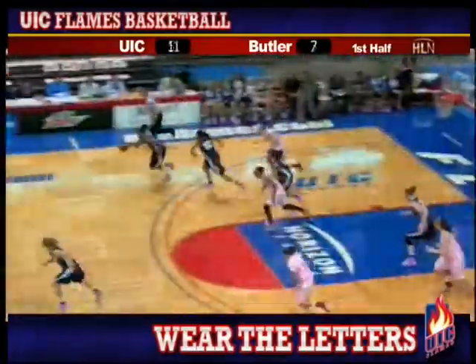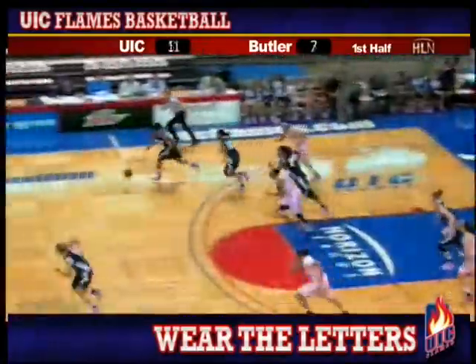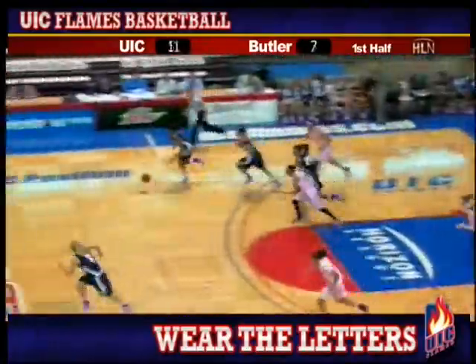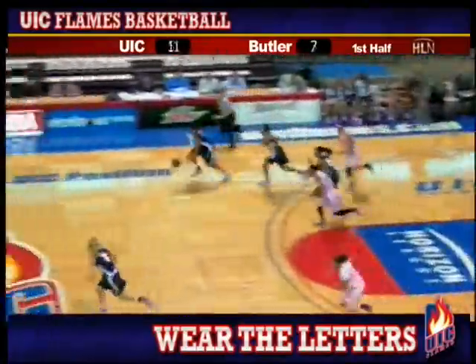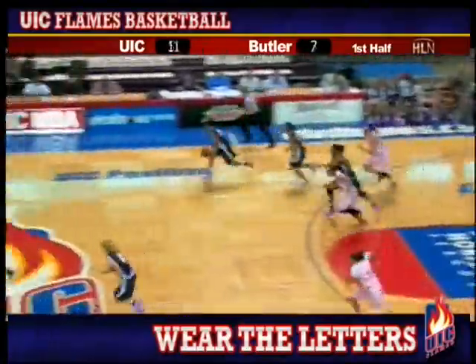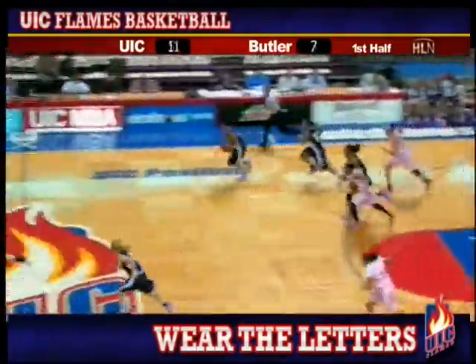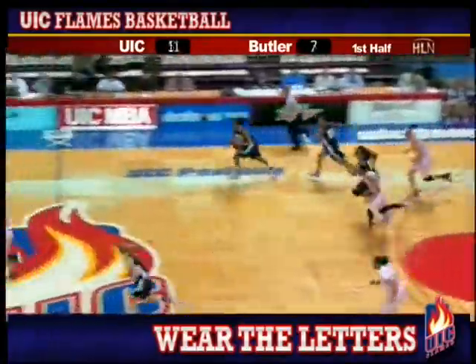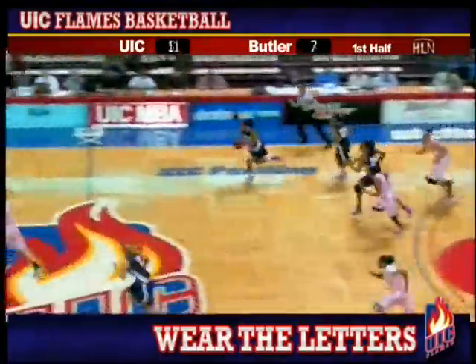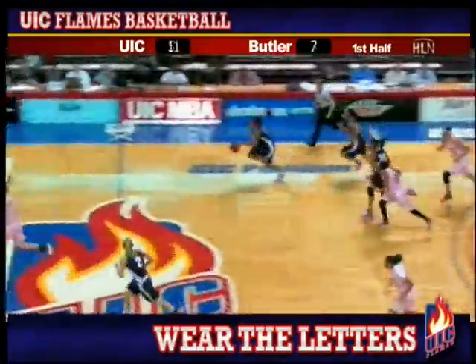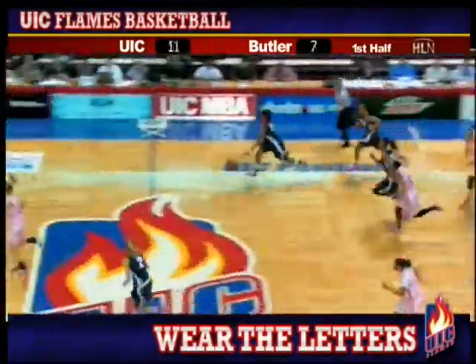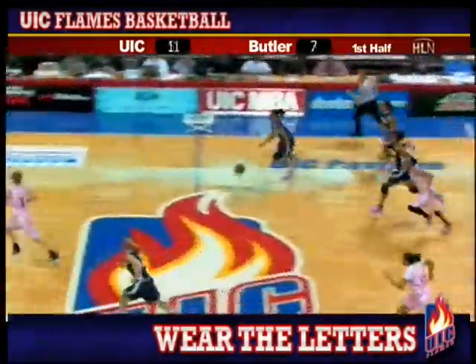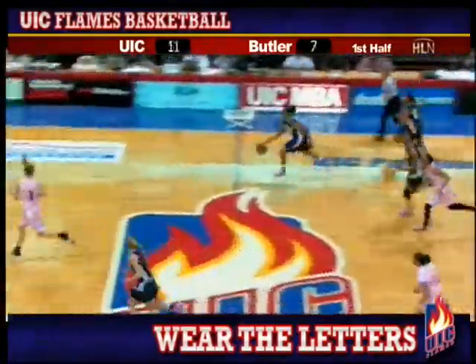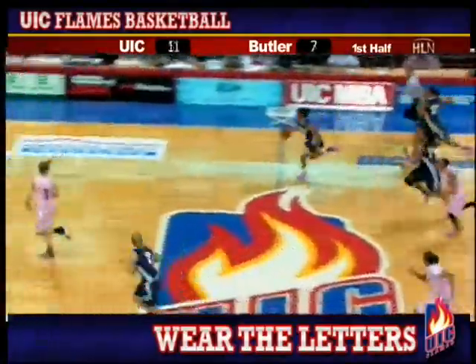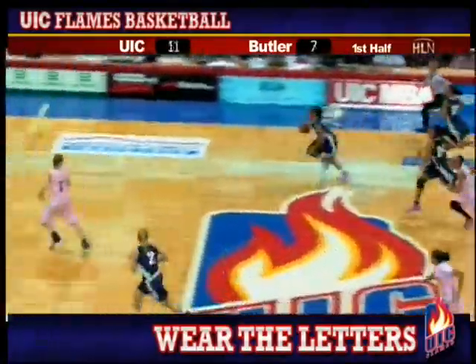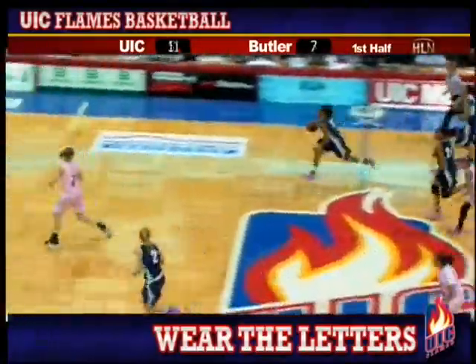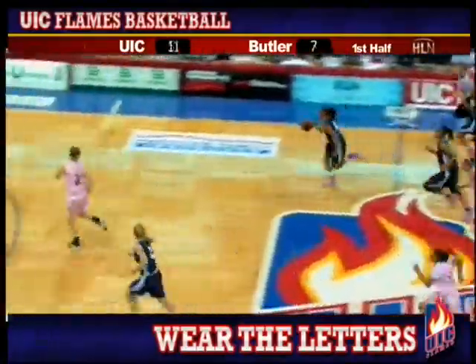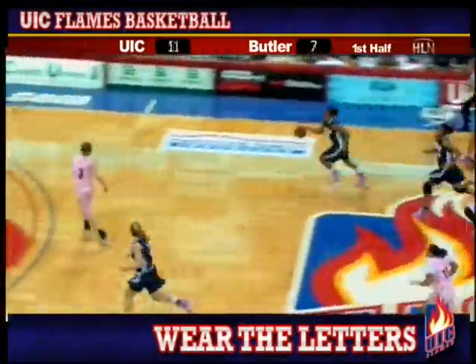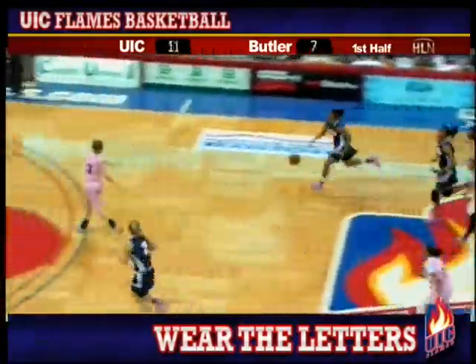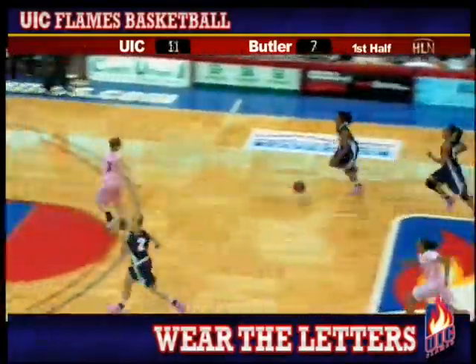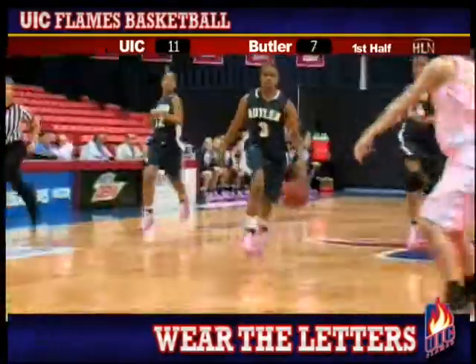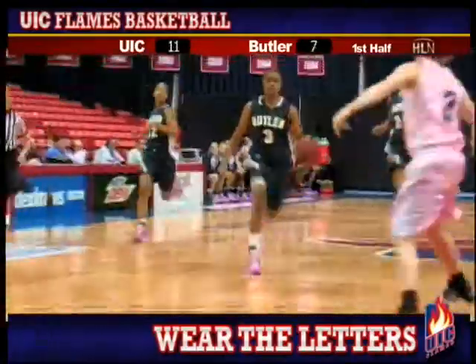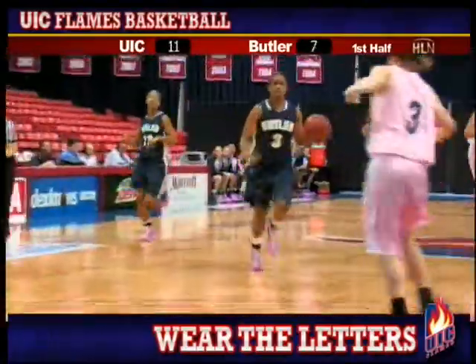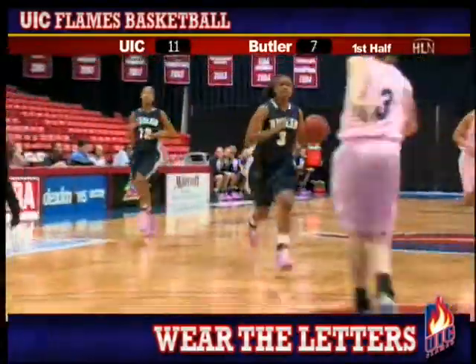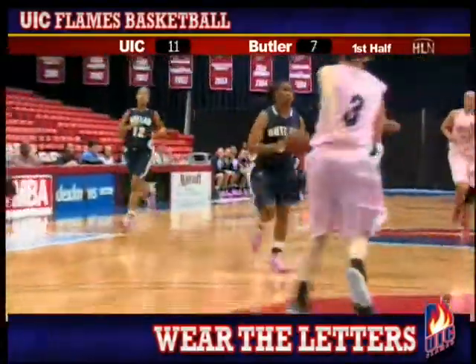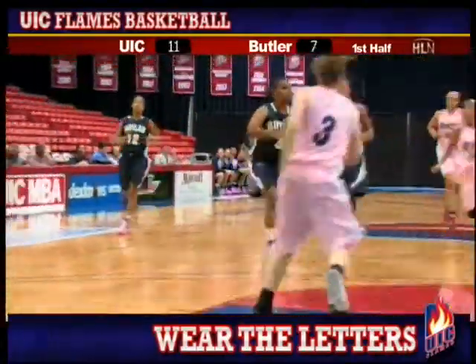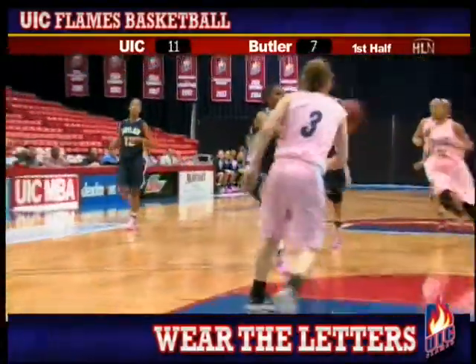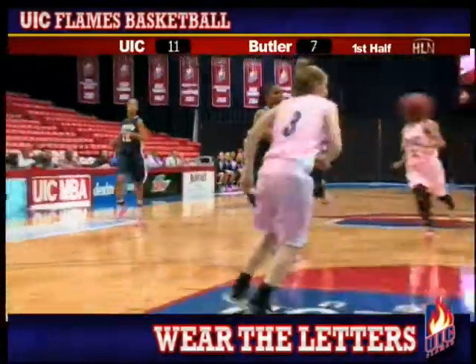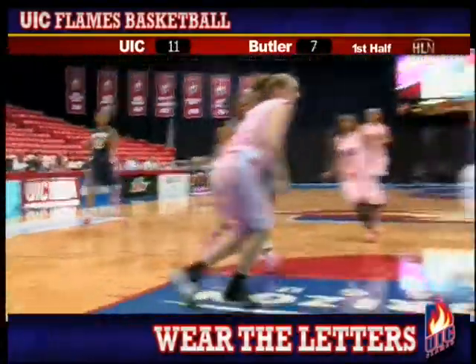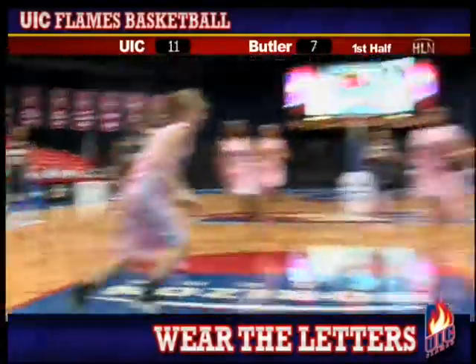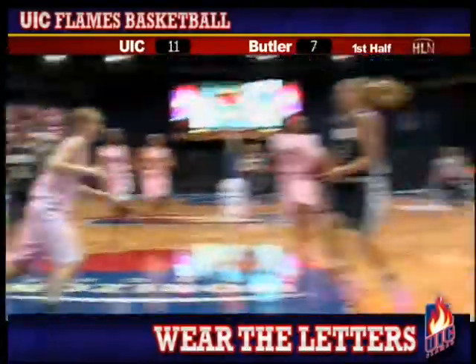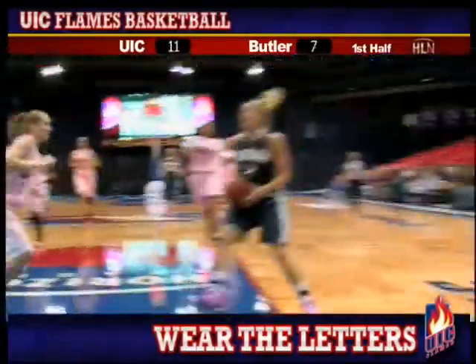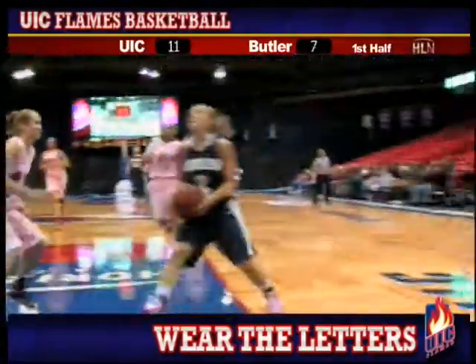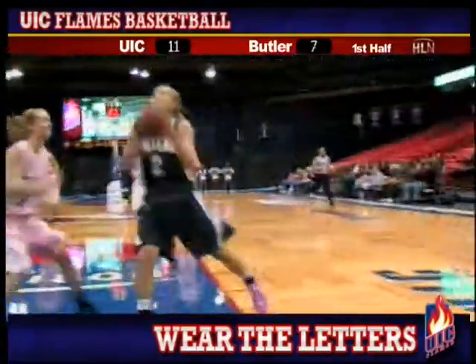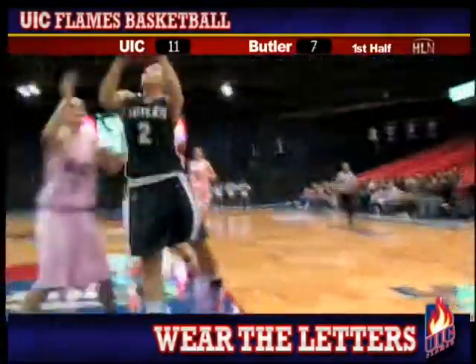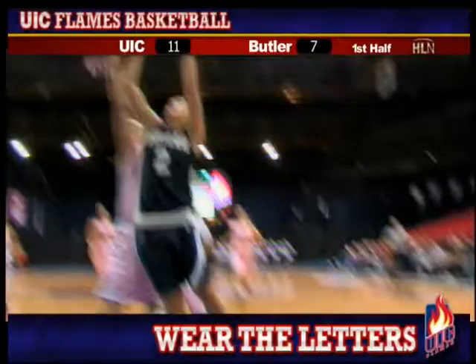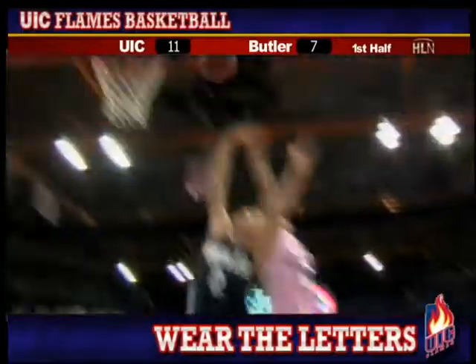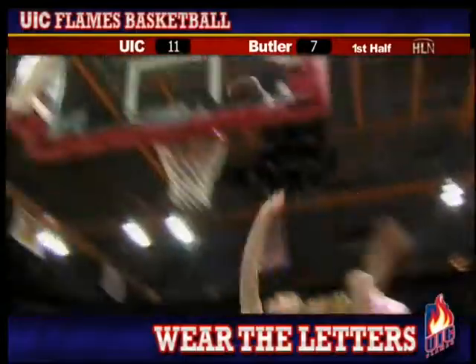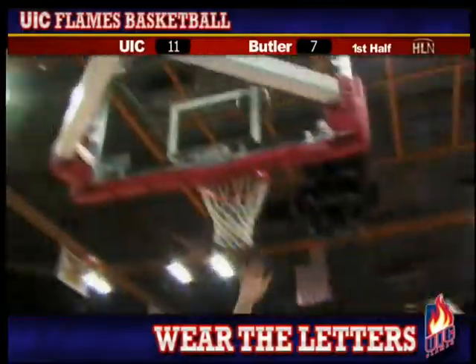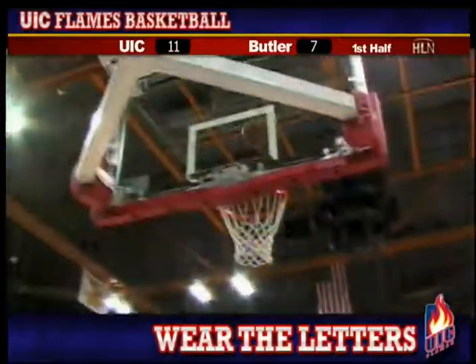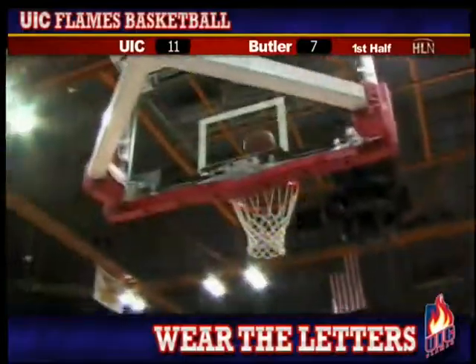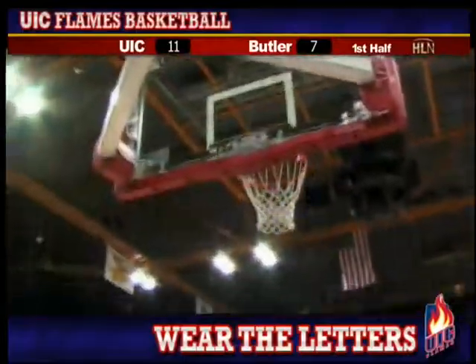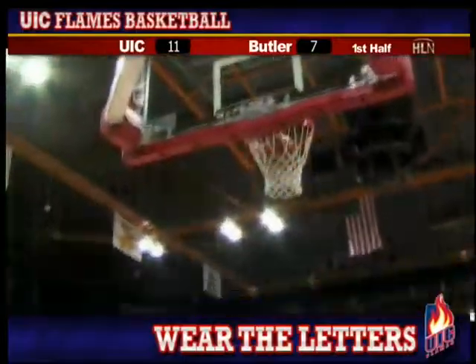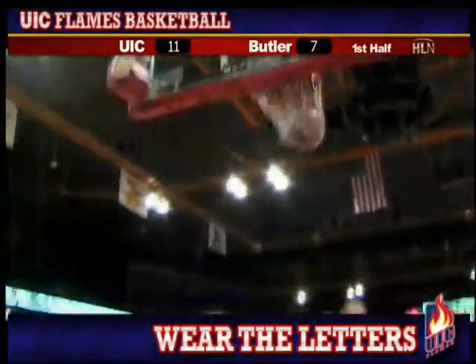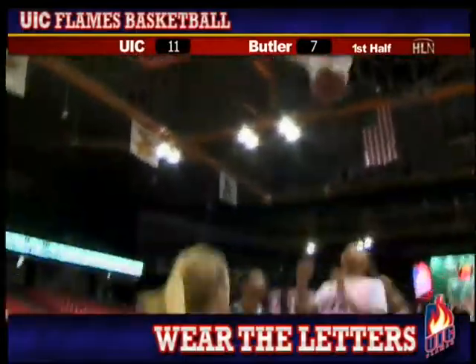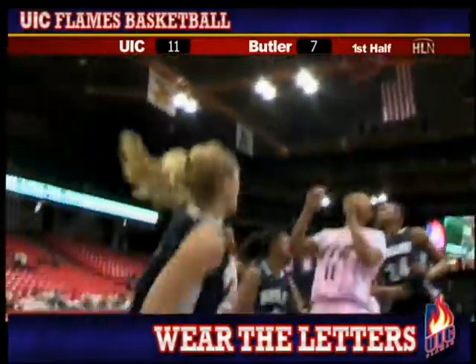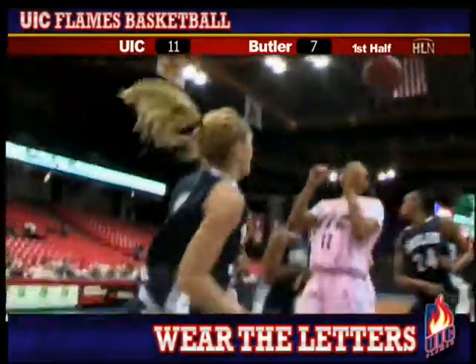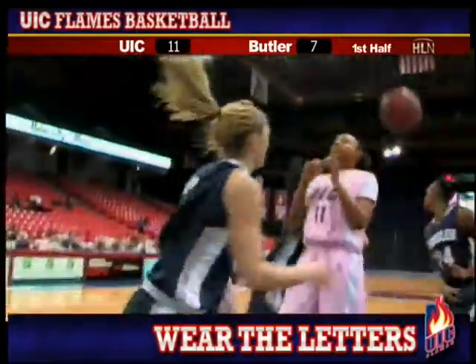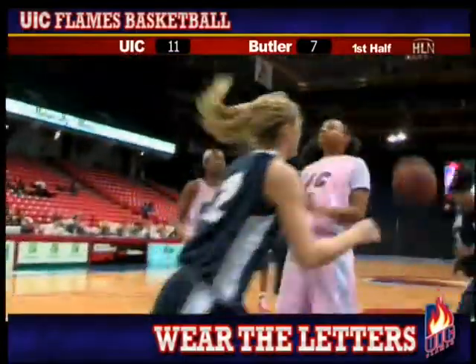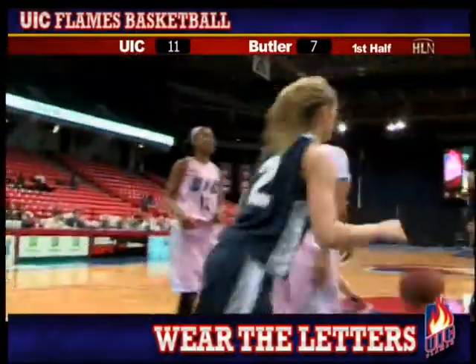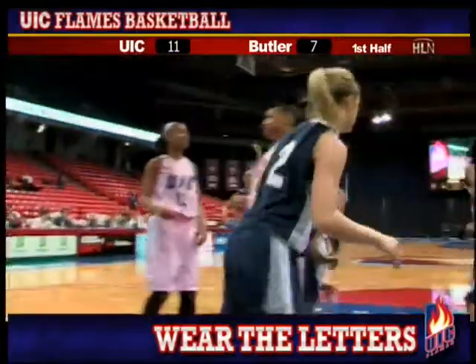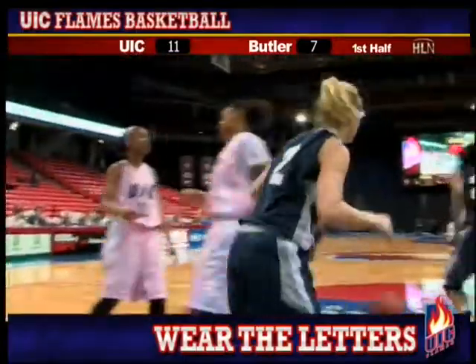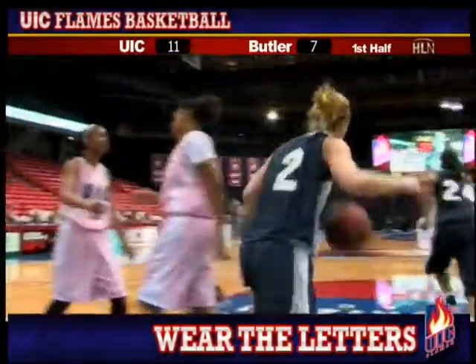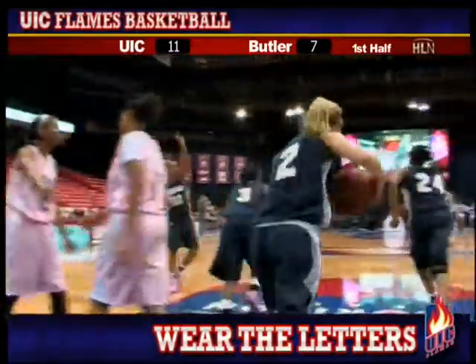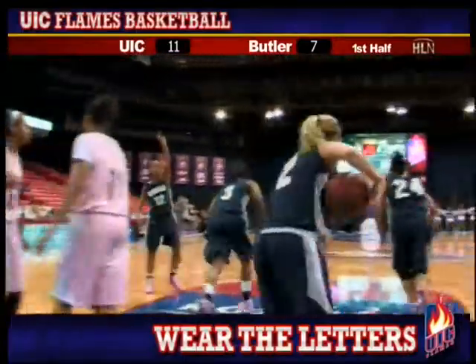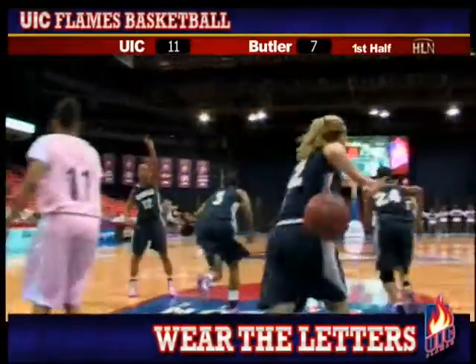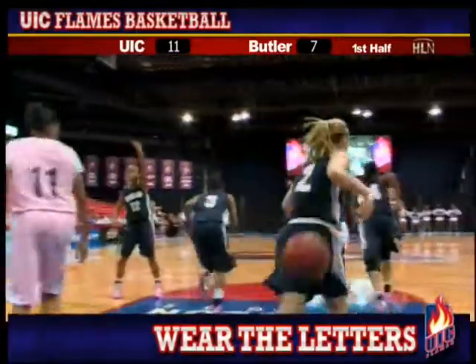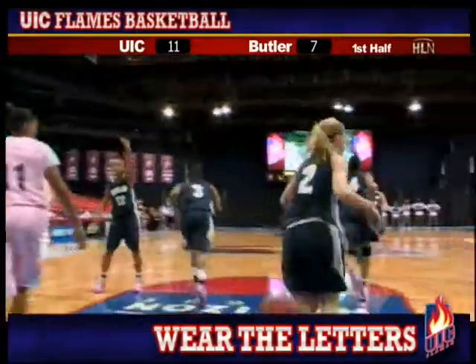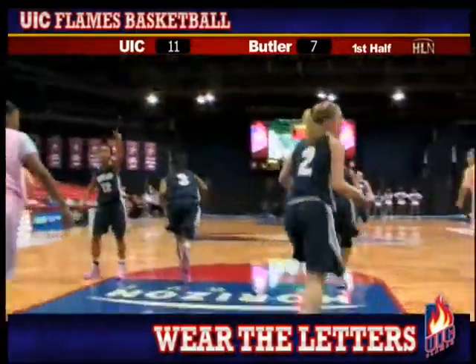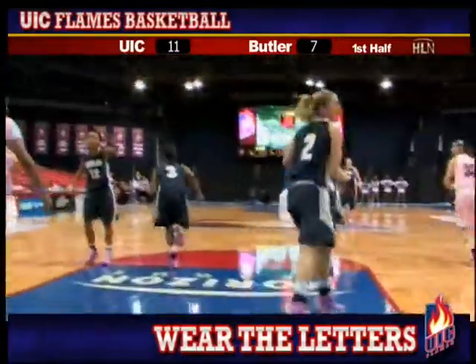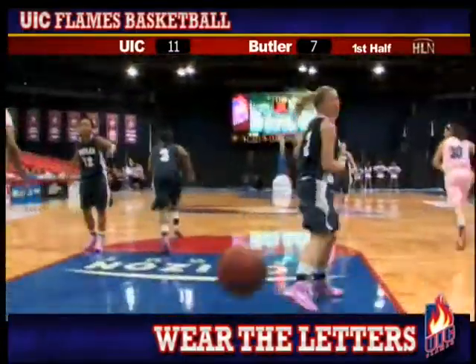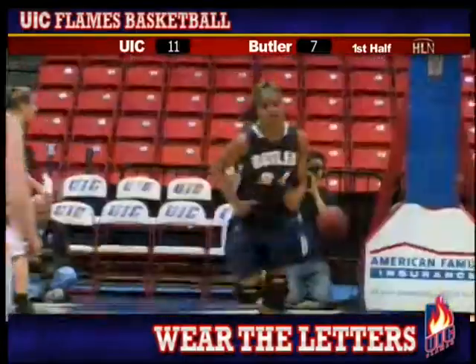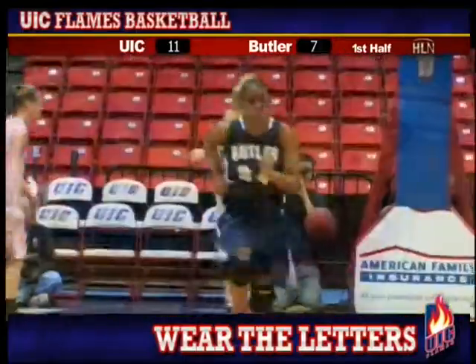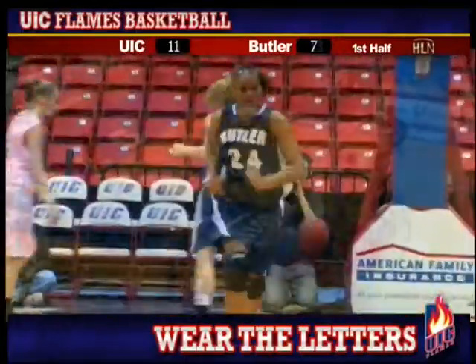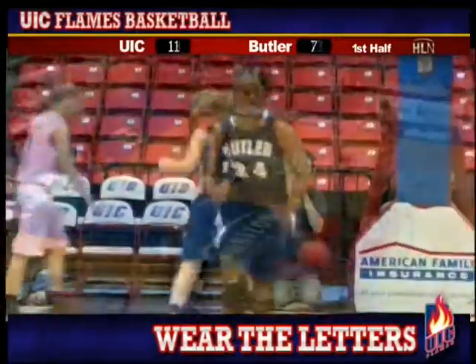And a turnover right to Butler, and here comes Alyssa Pittman down the floor. Over to Chloe Freeman who puts it in from the left block.